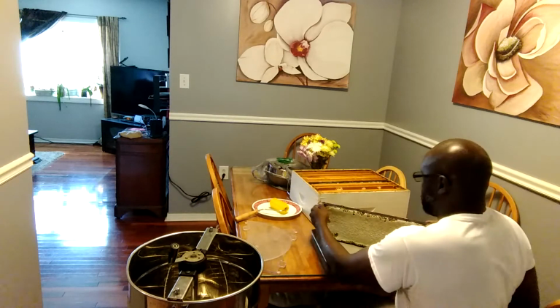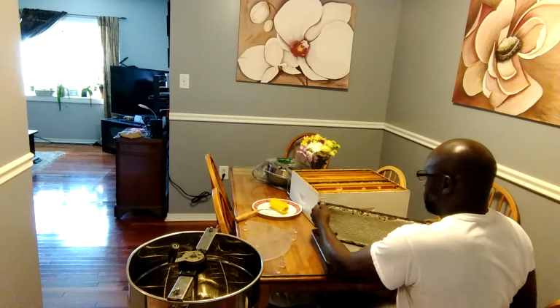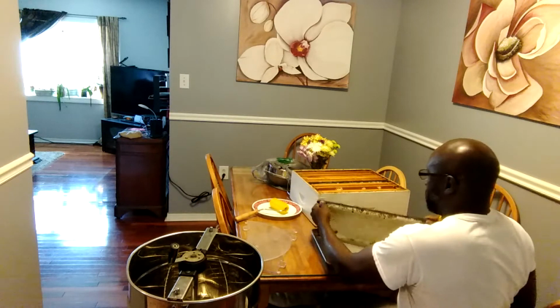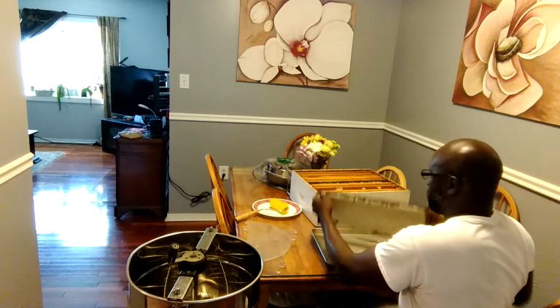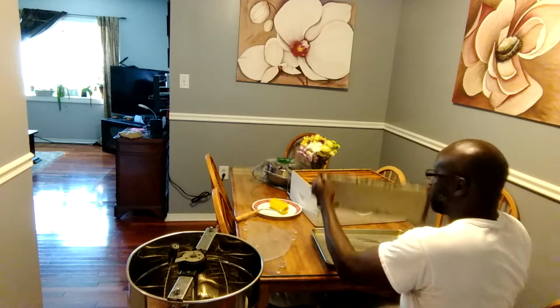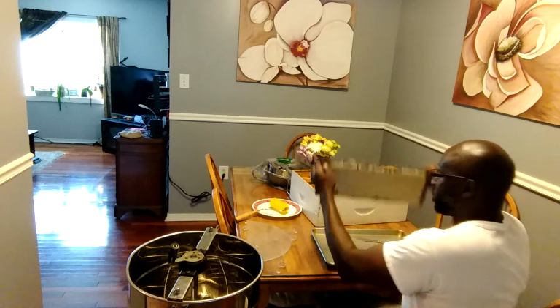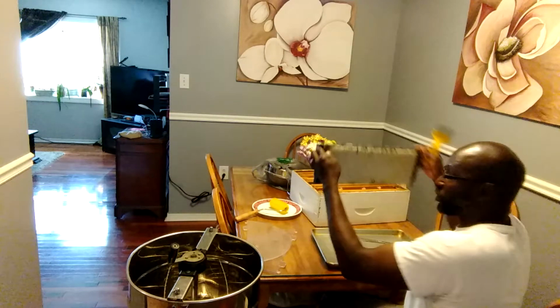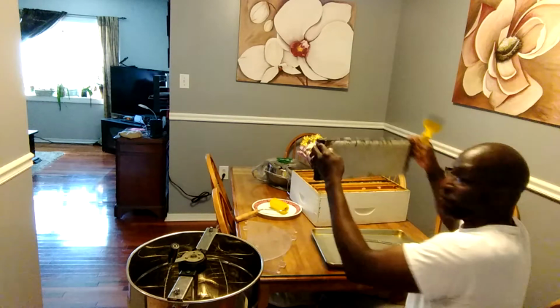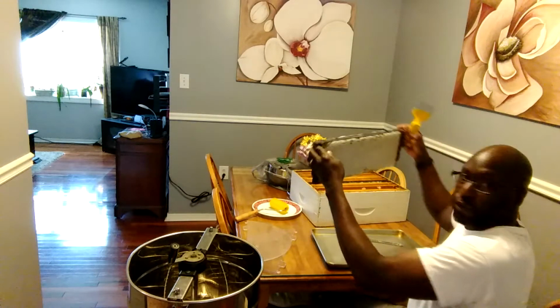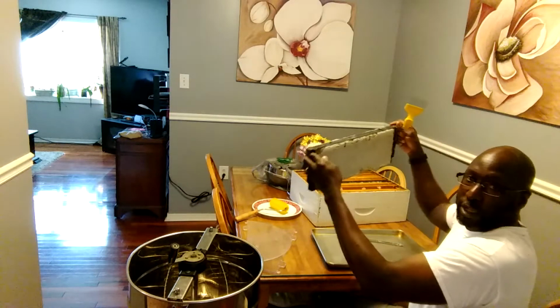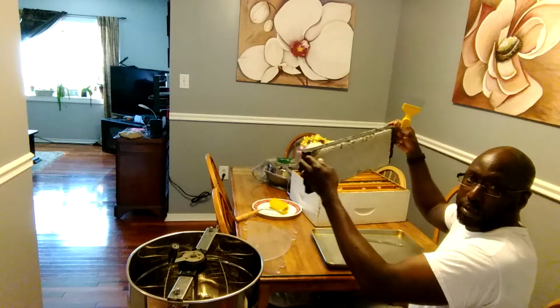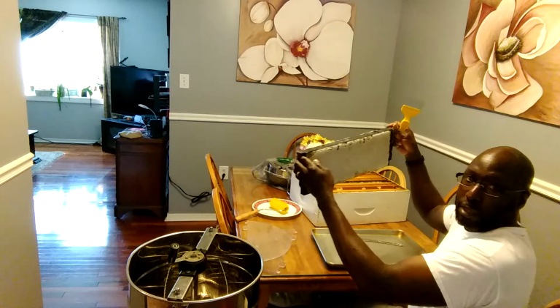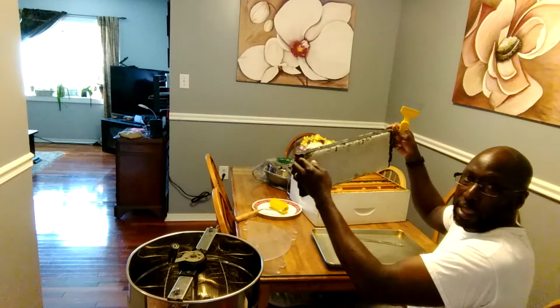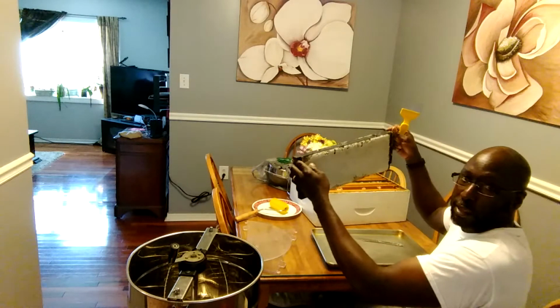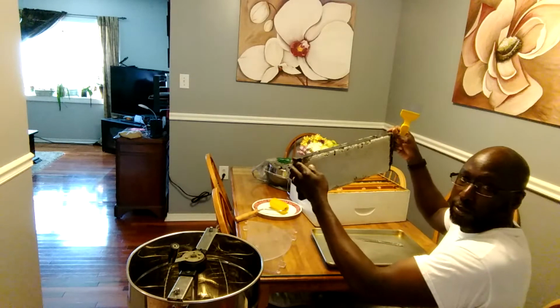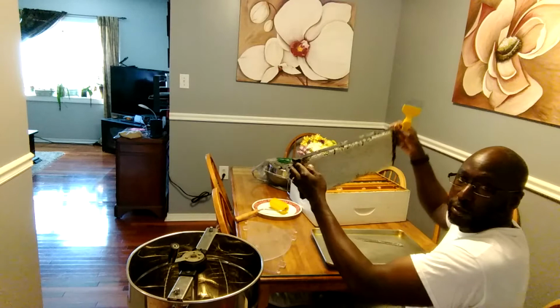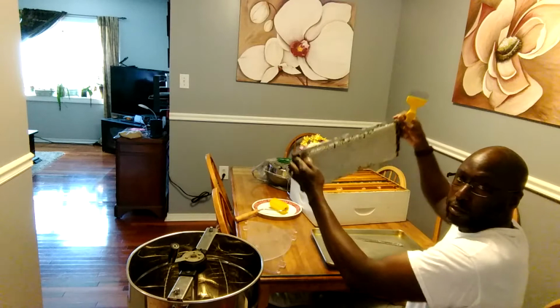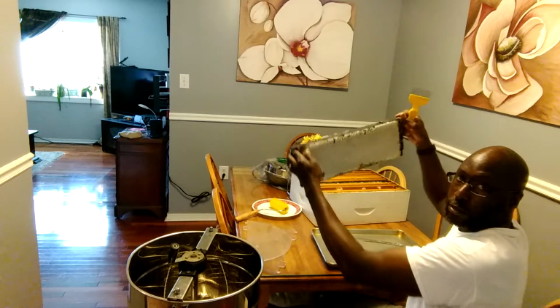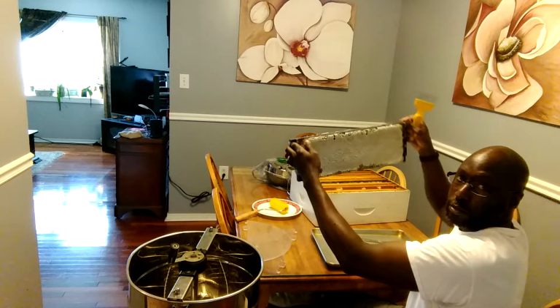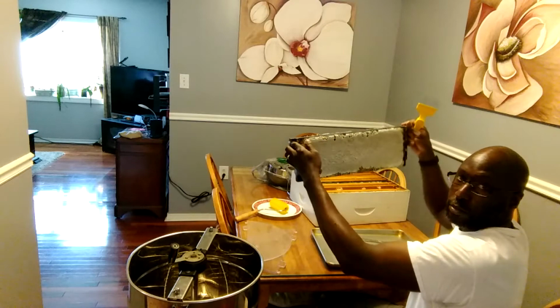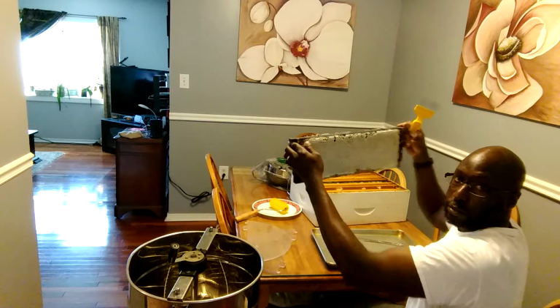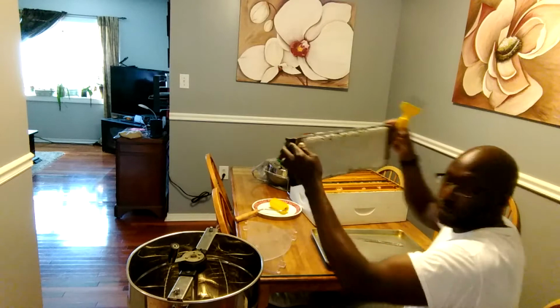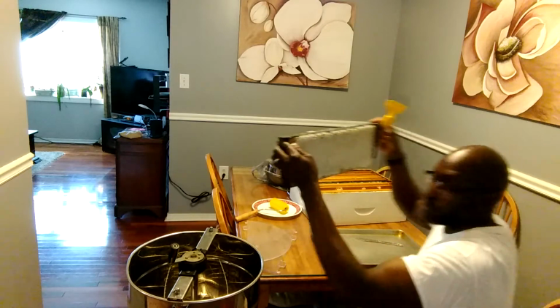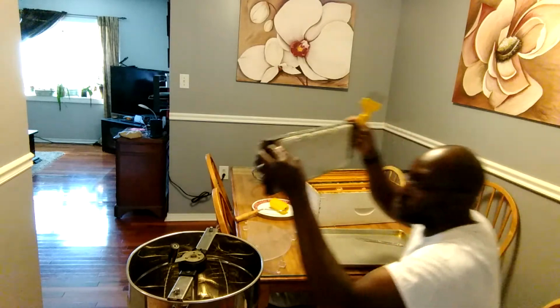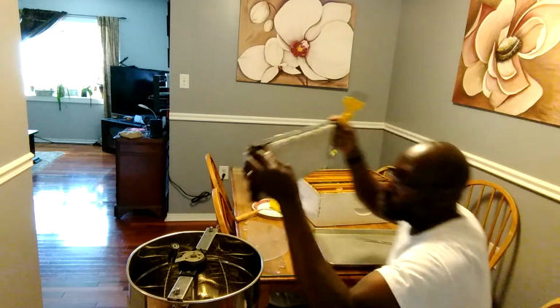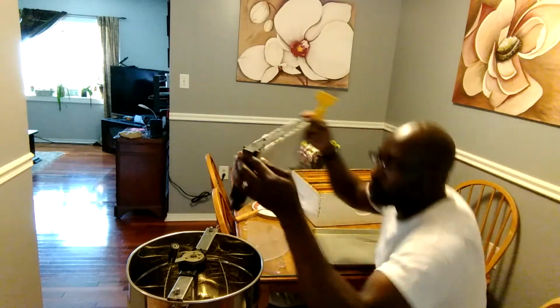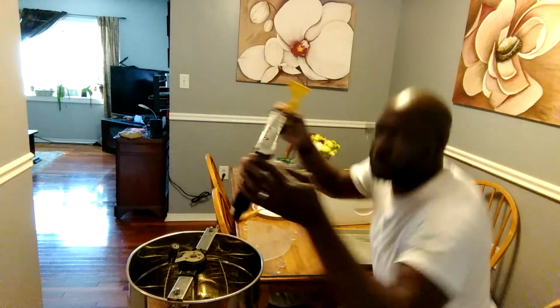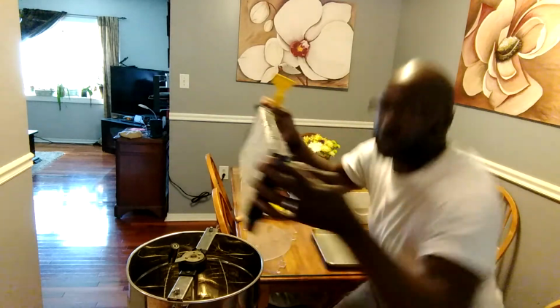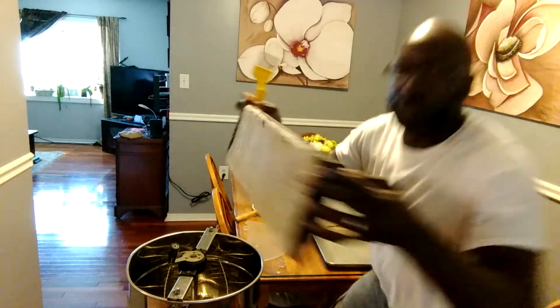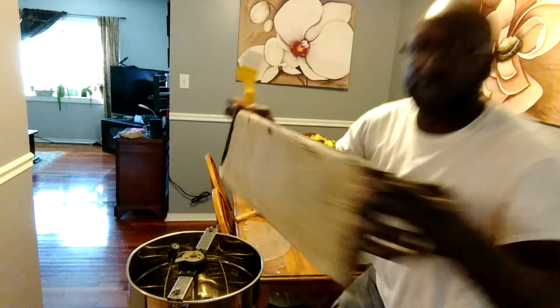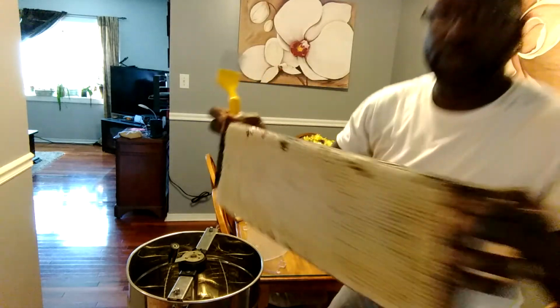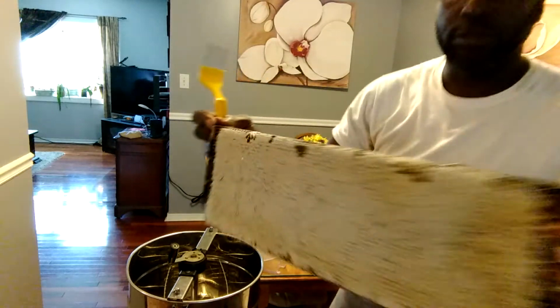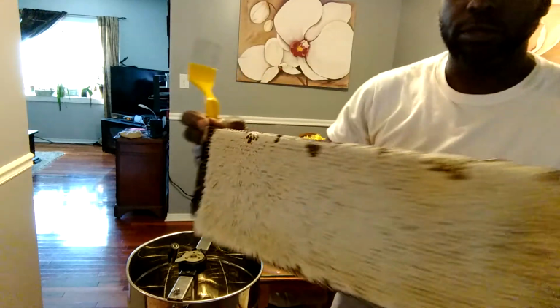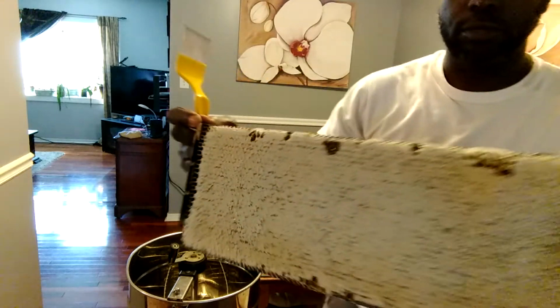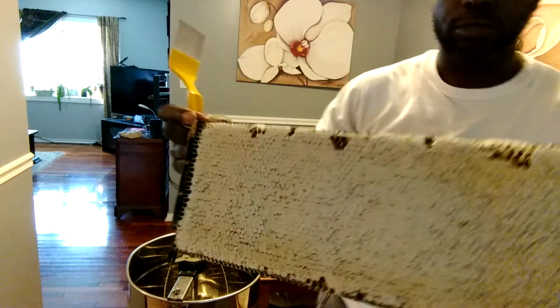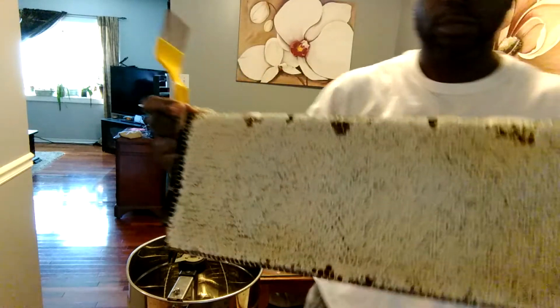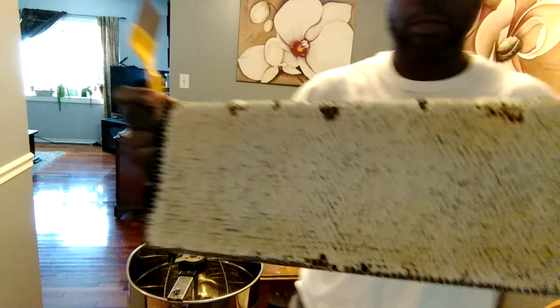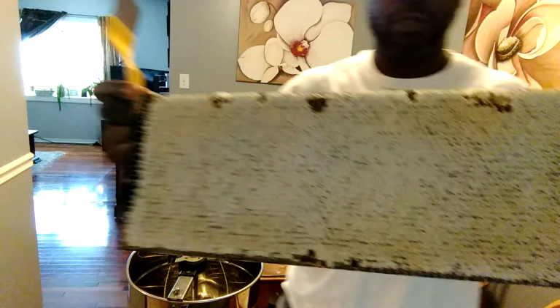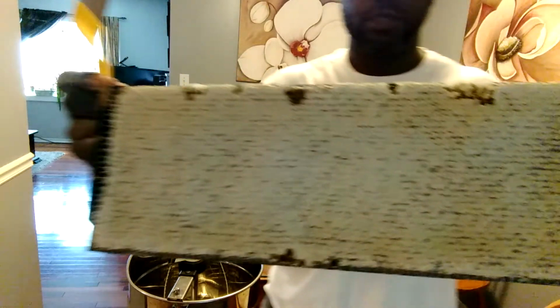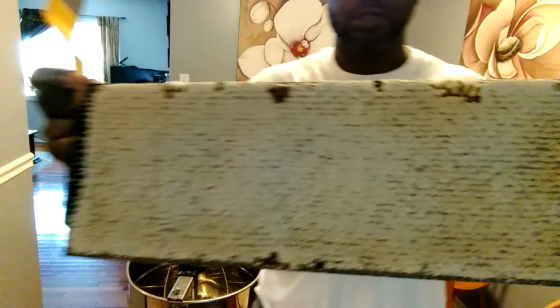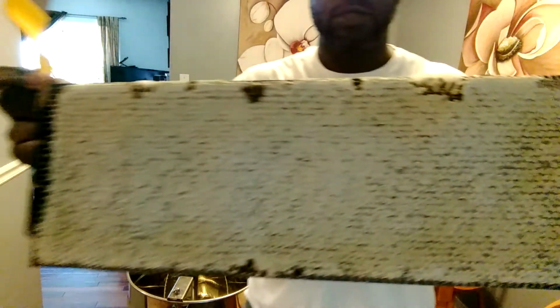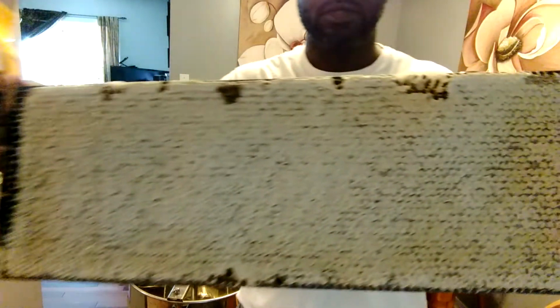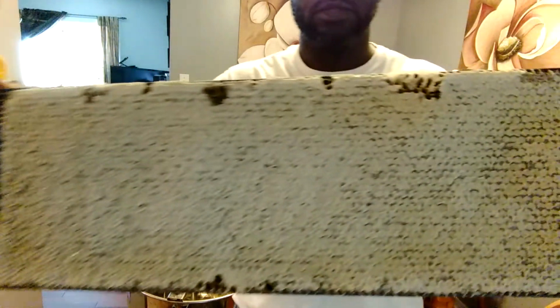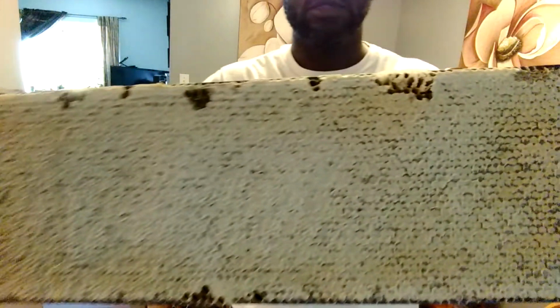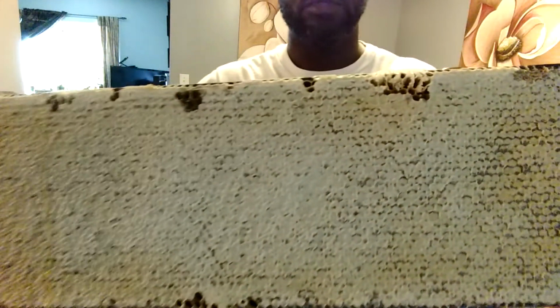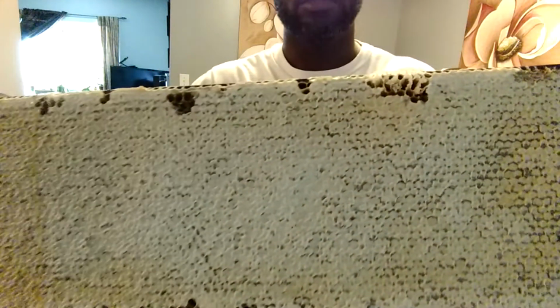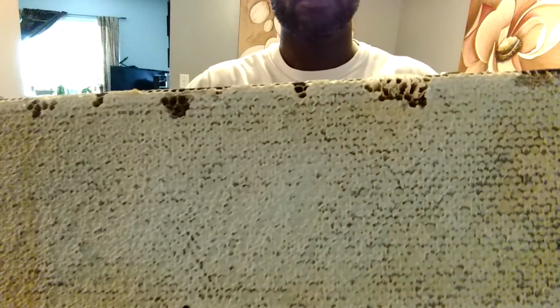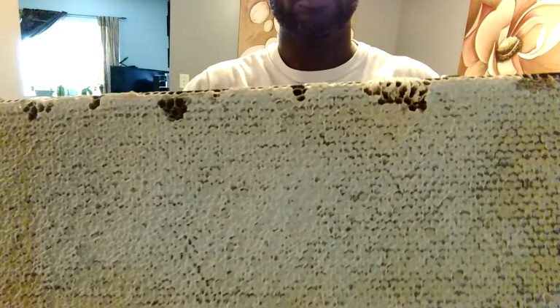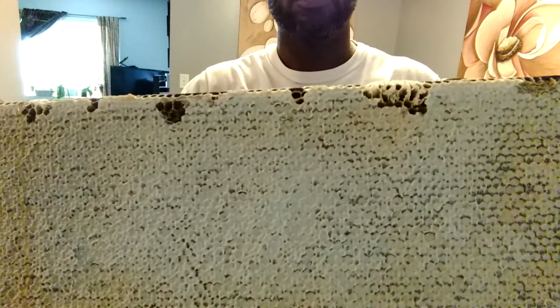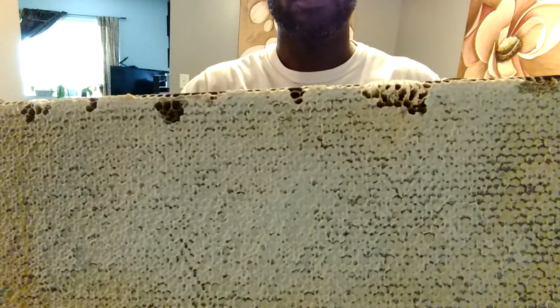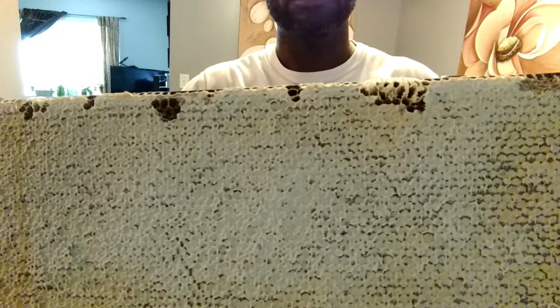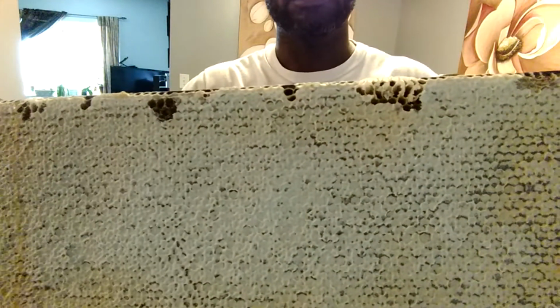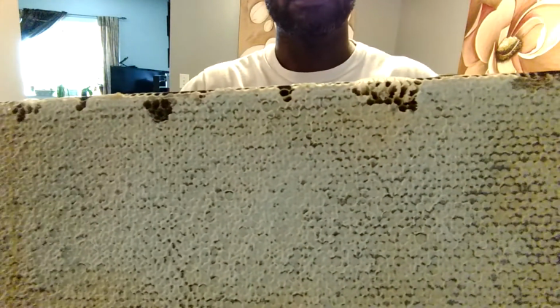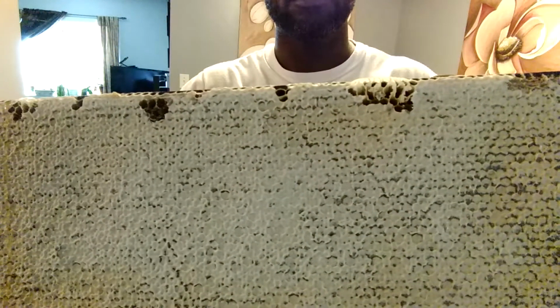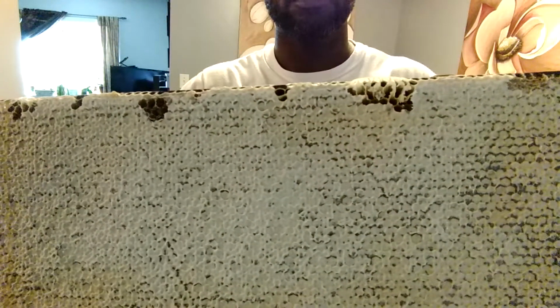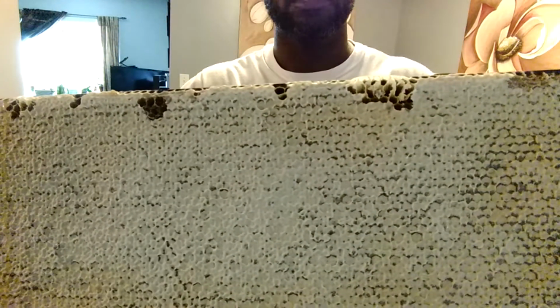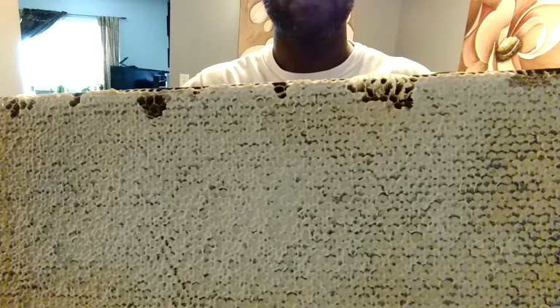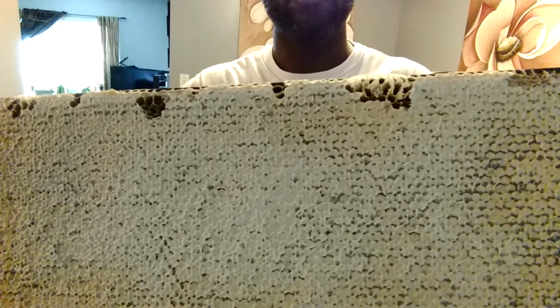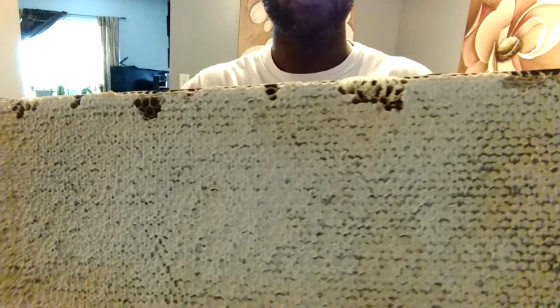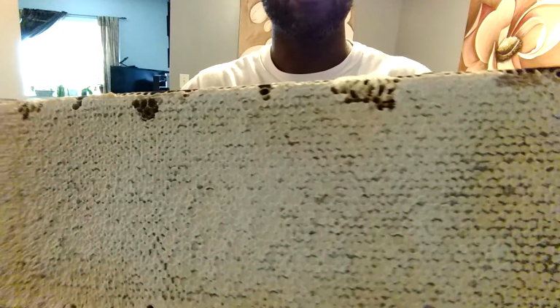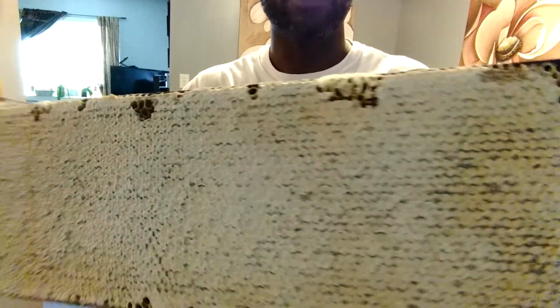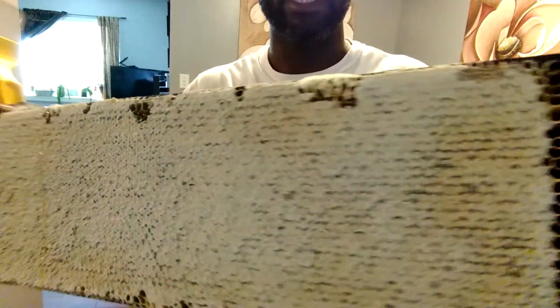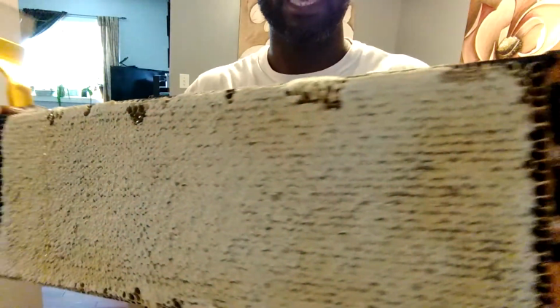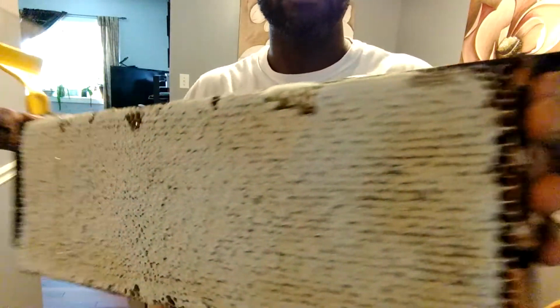Once you get your frame out, you can see all that's covered over with caps.